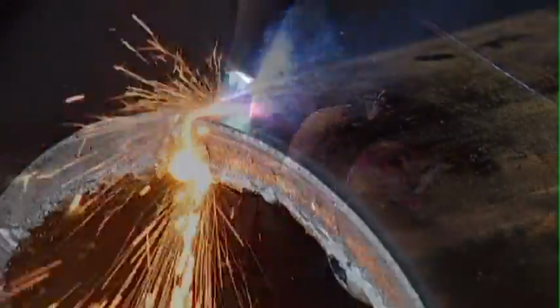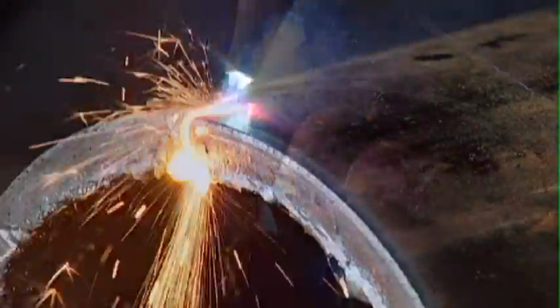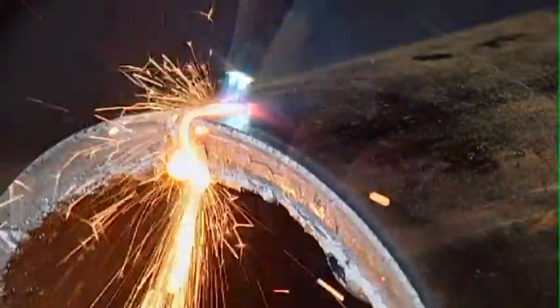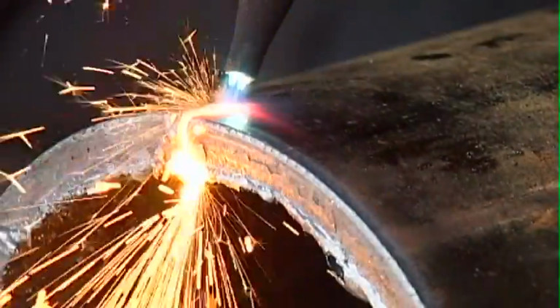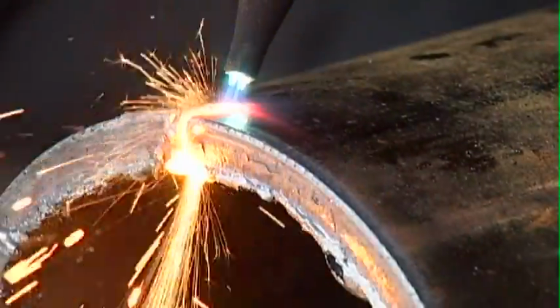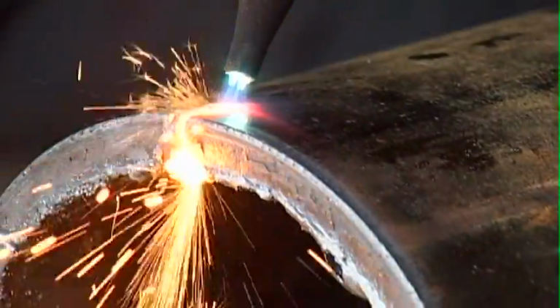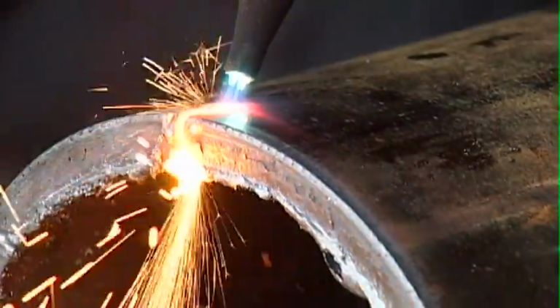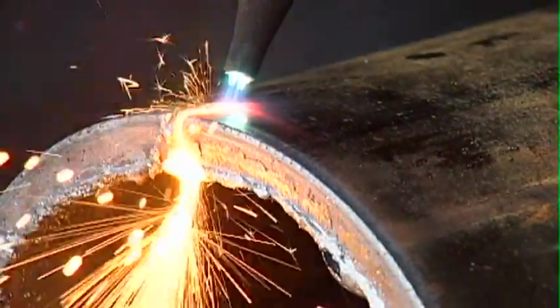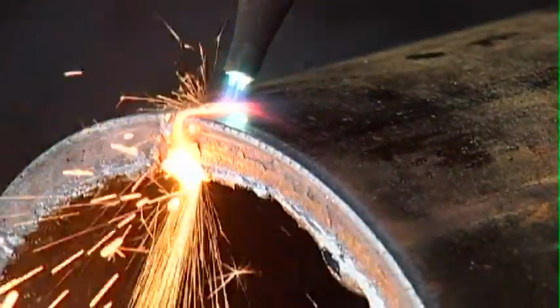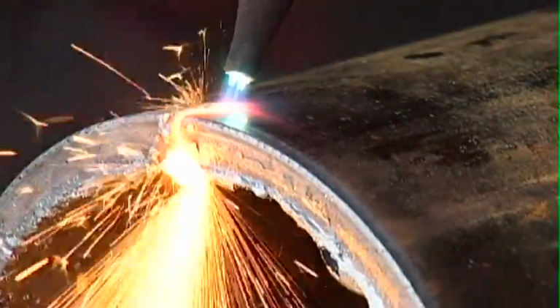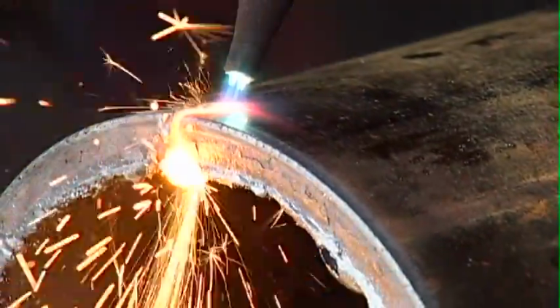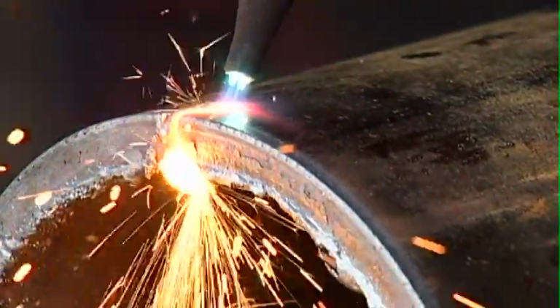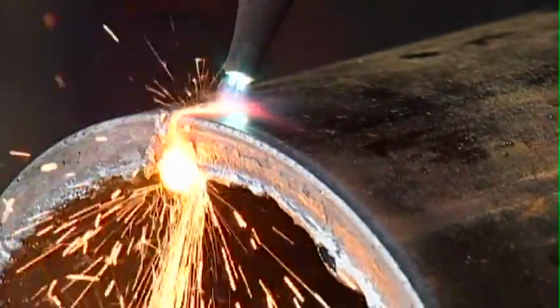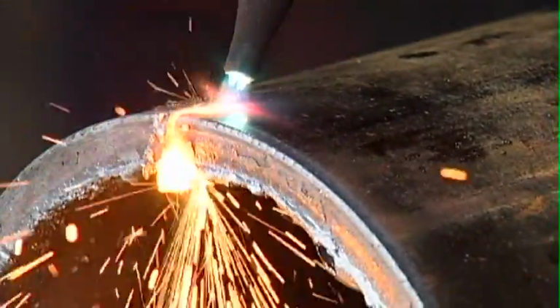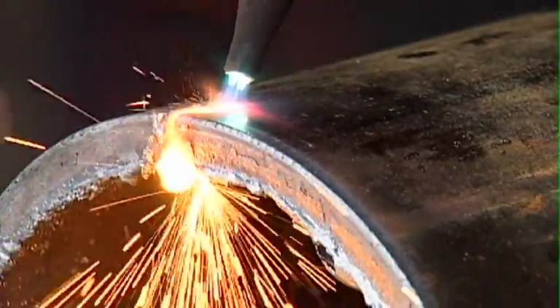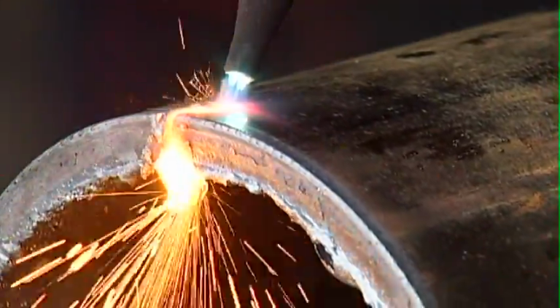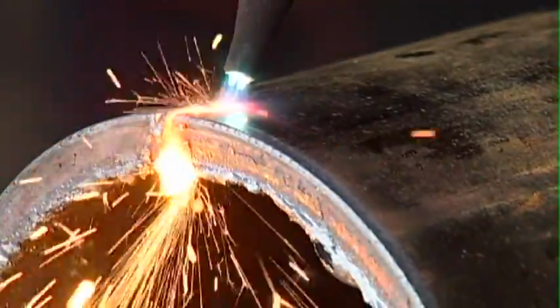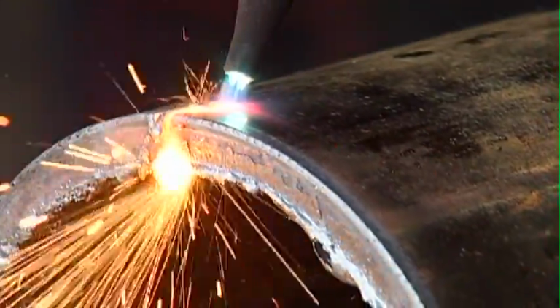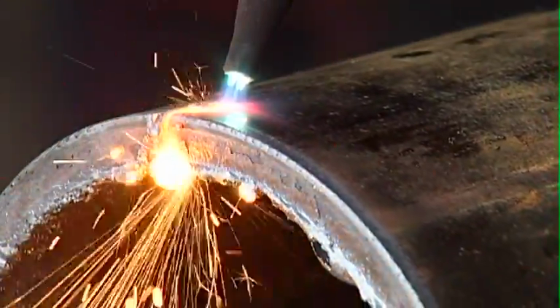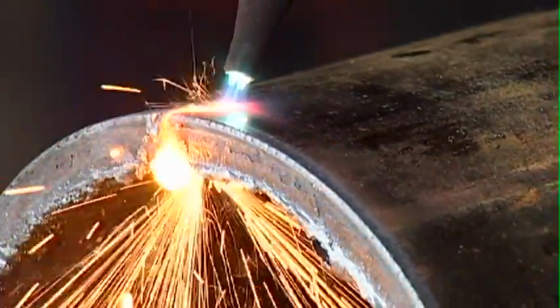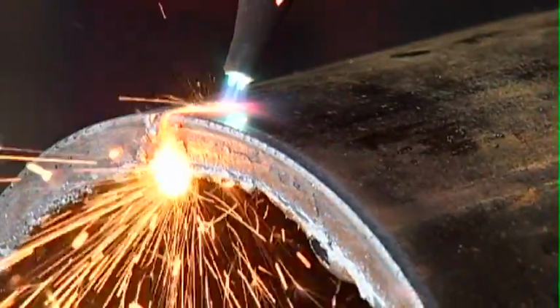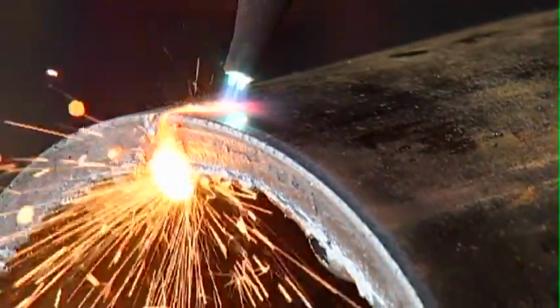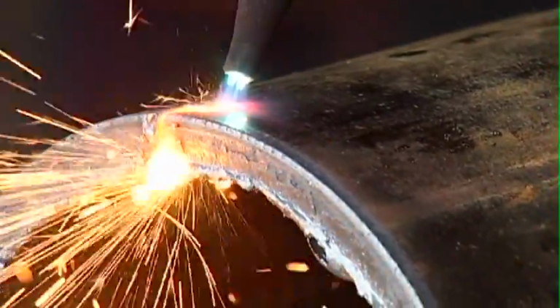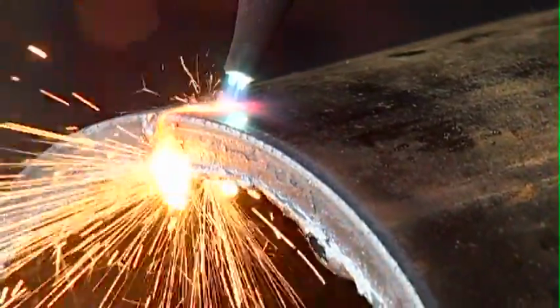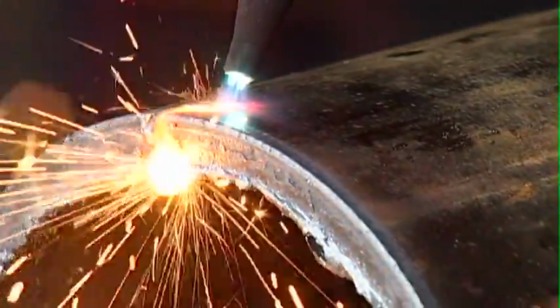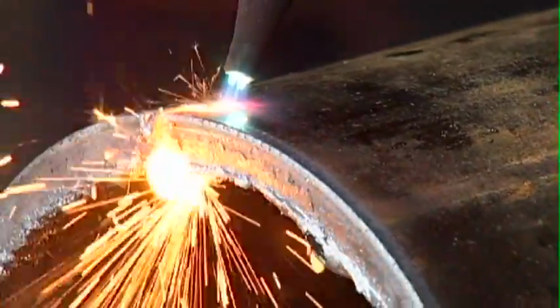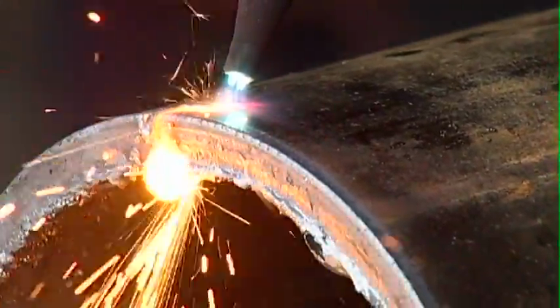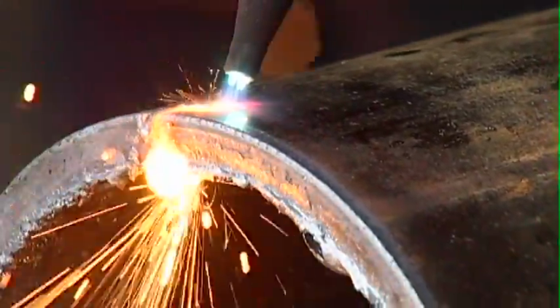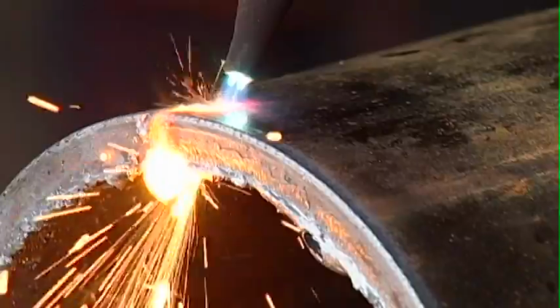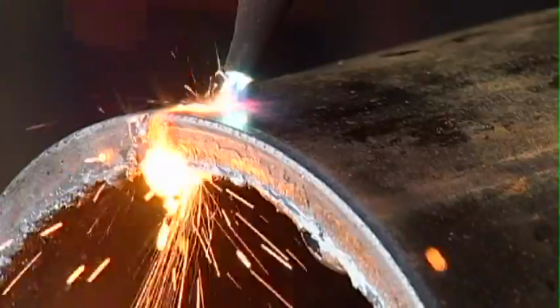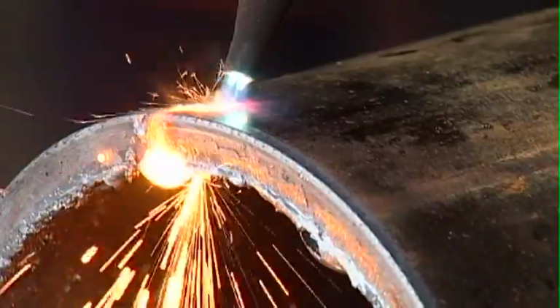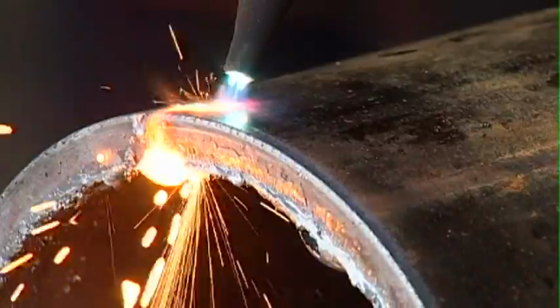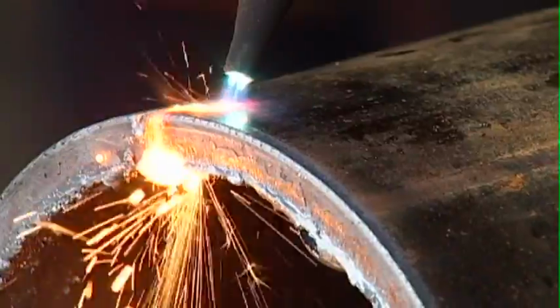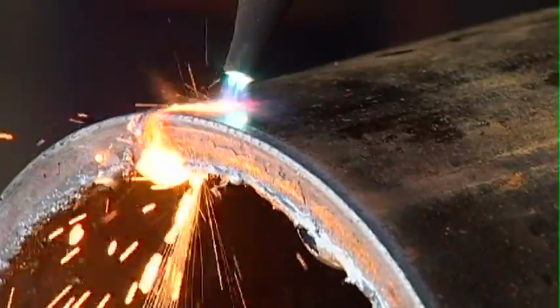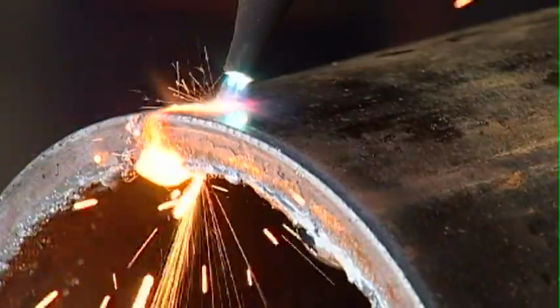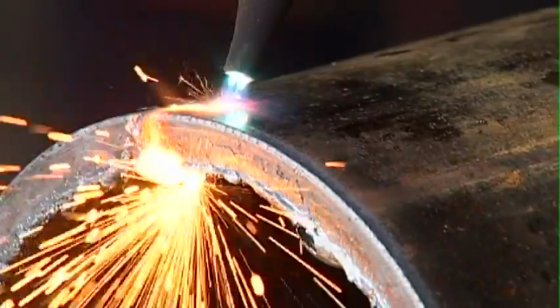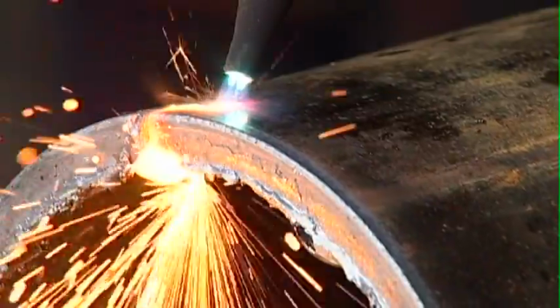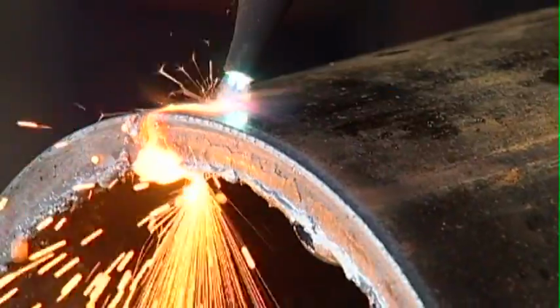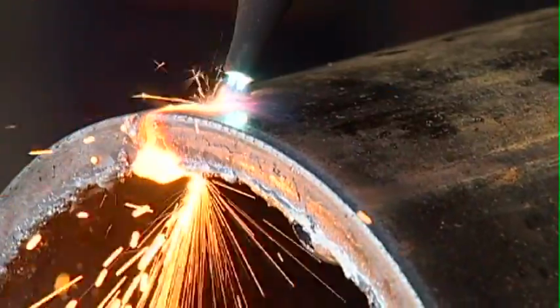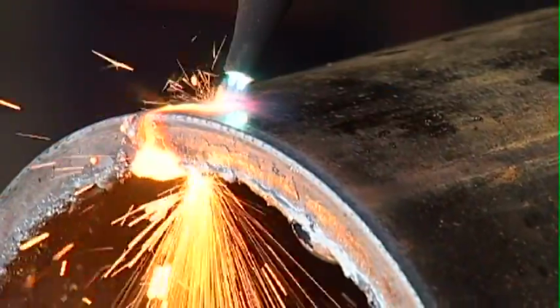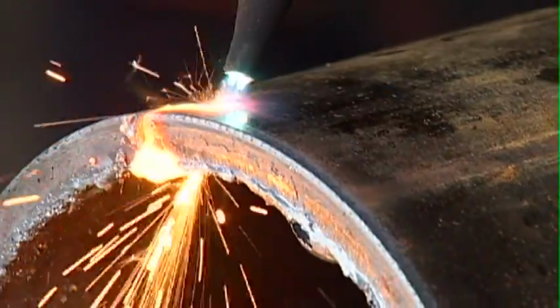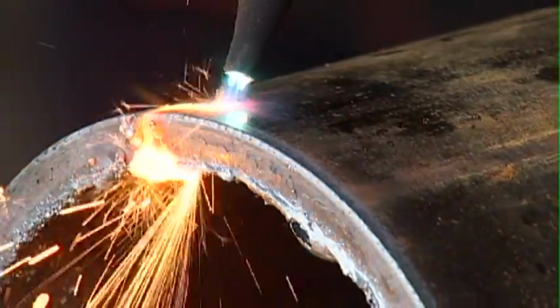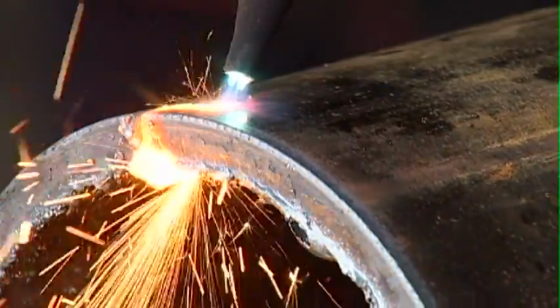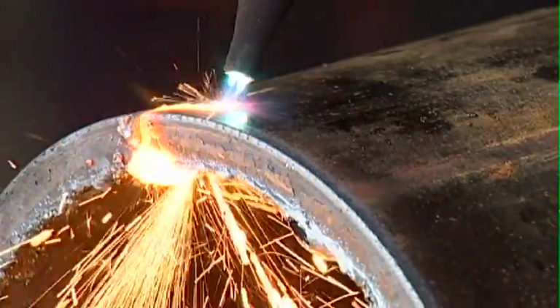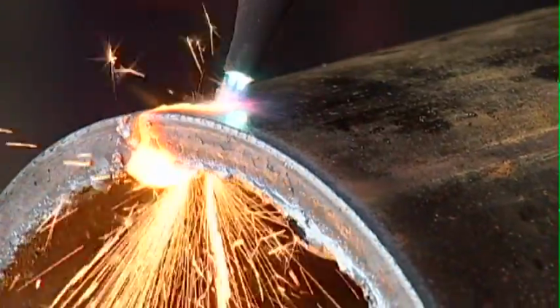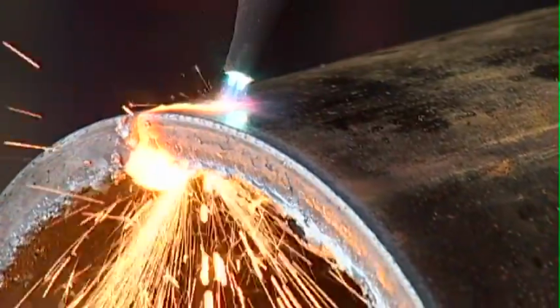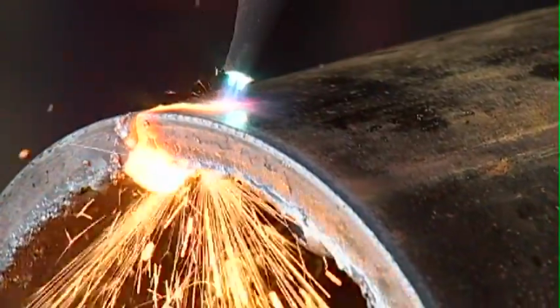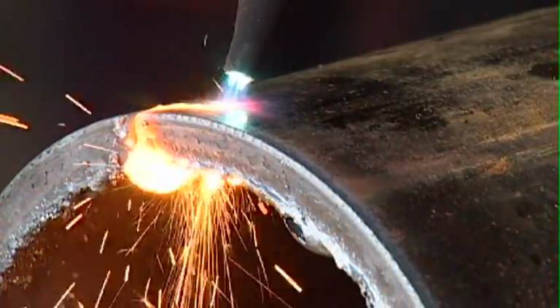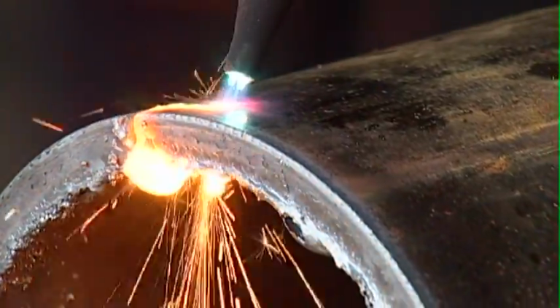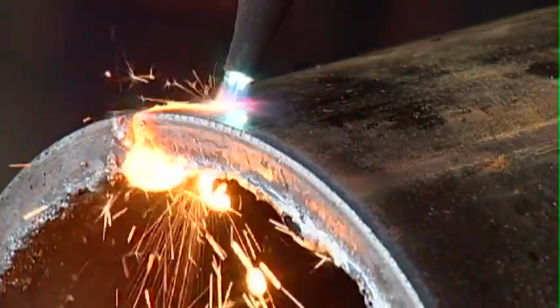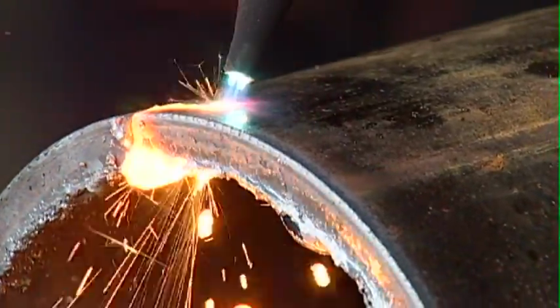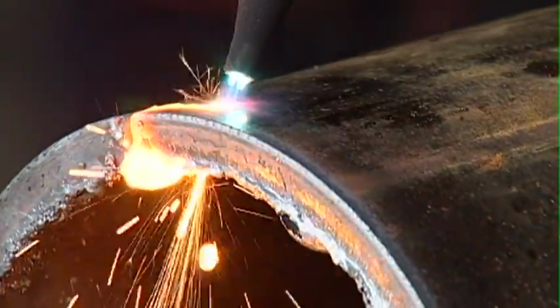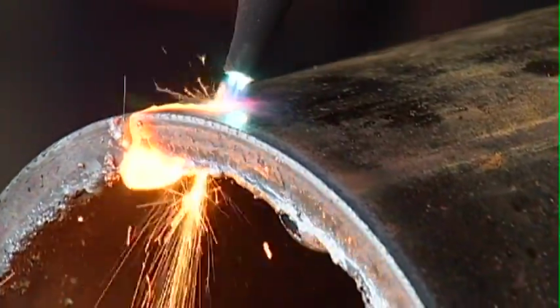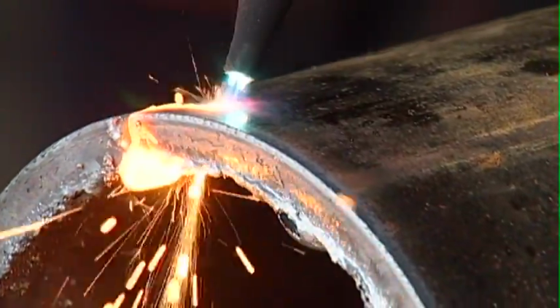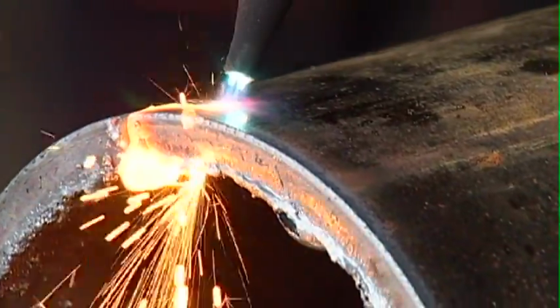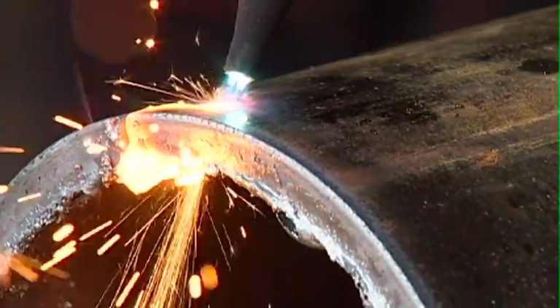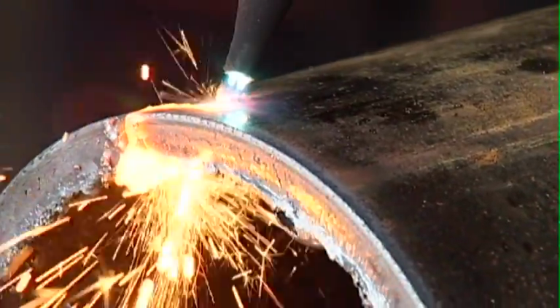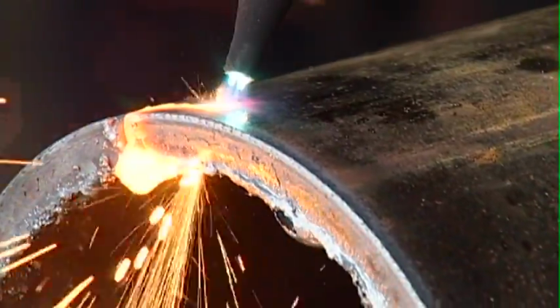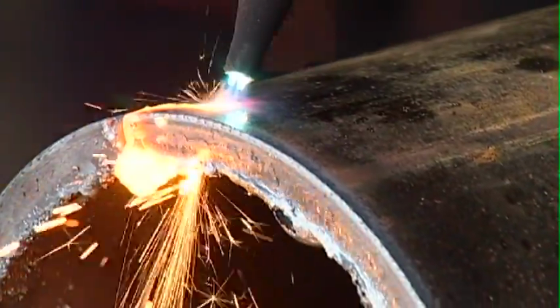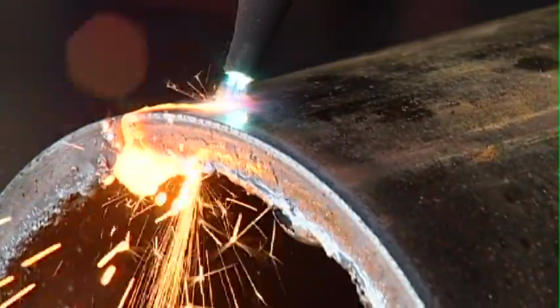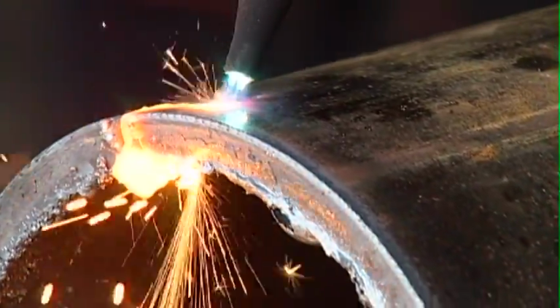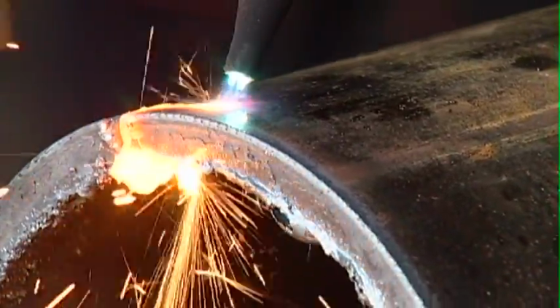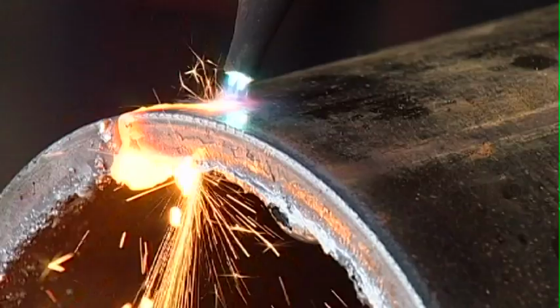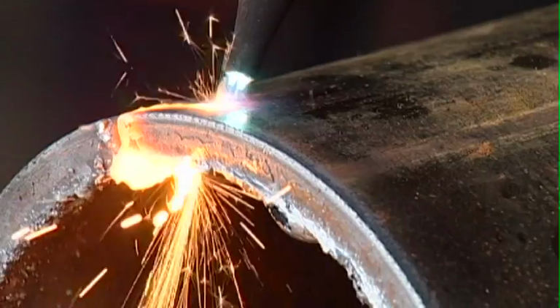A new career could be in your future with the help of the welding program in Tennessee Technology Center at Chattanooga State.